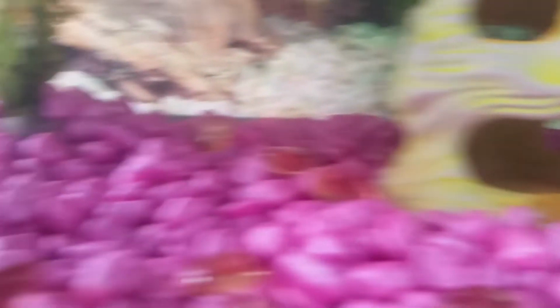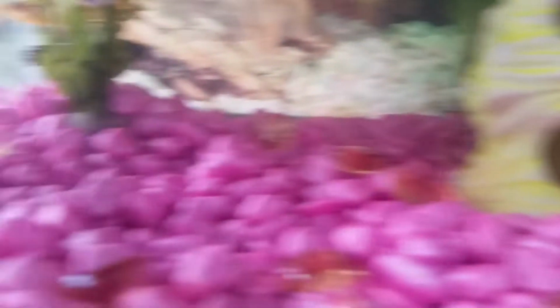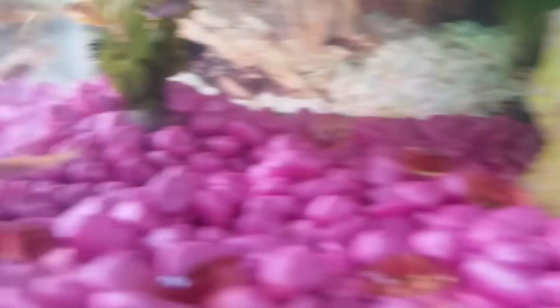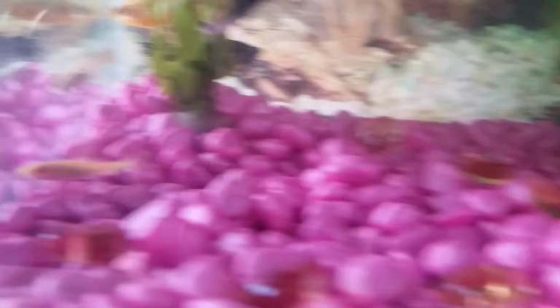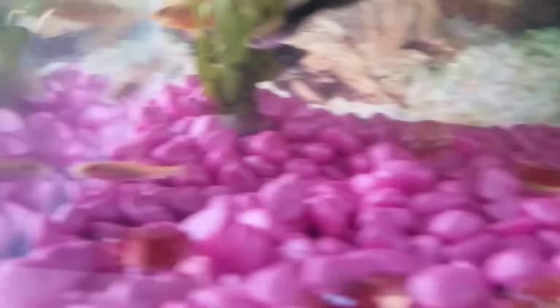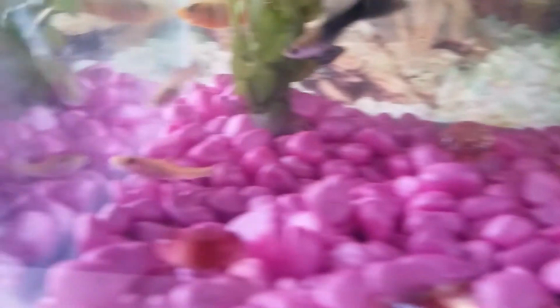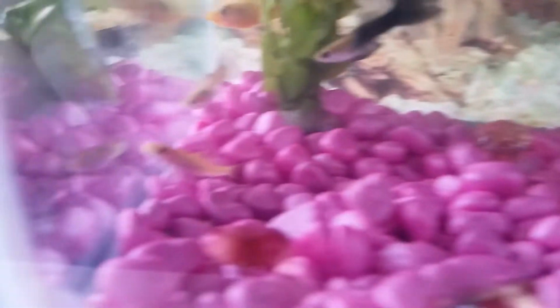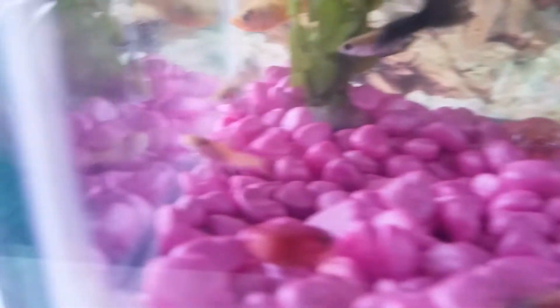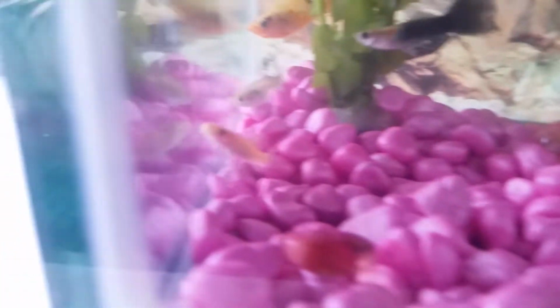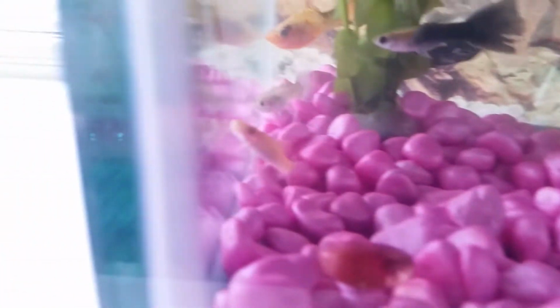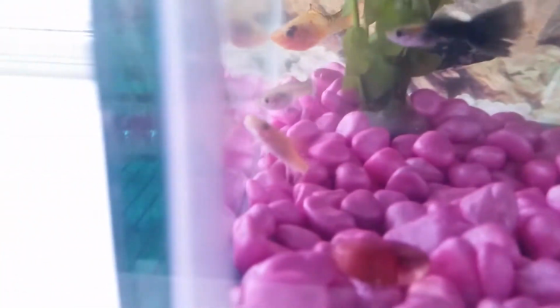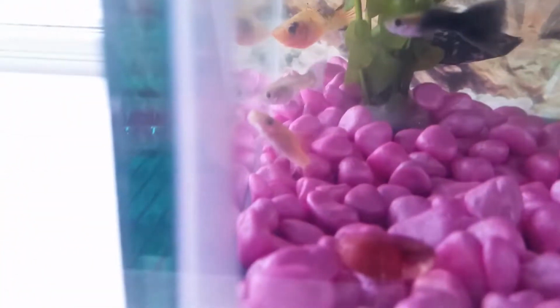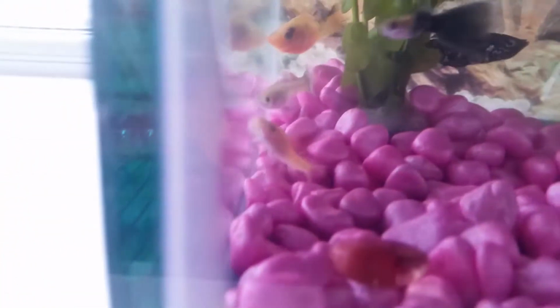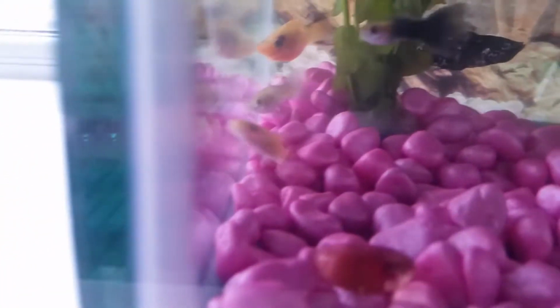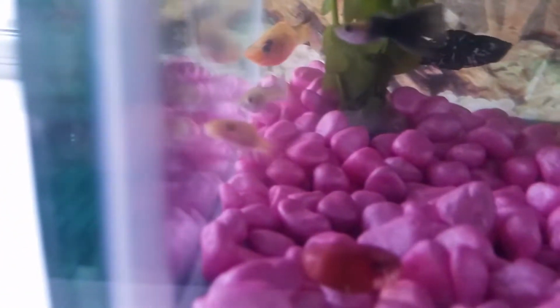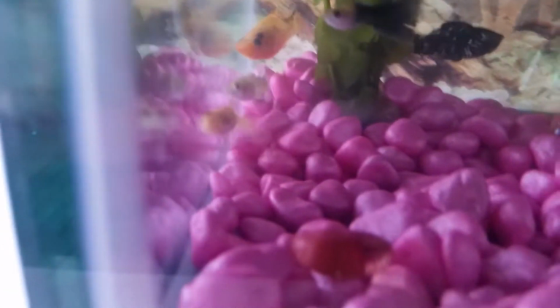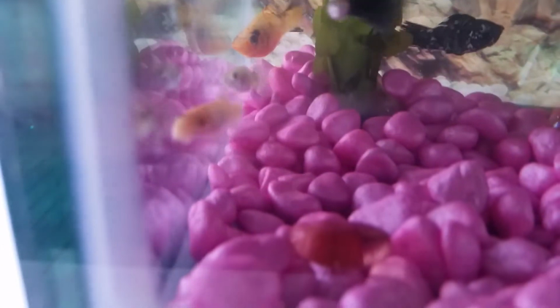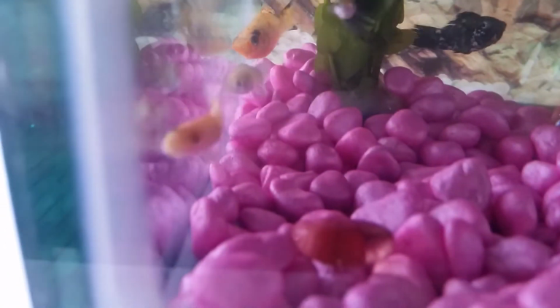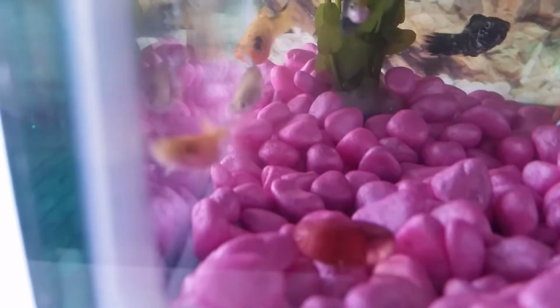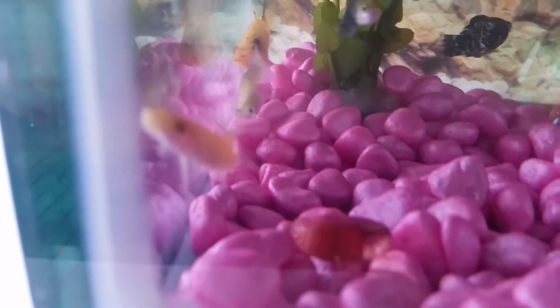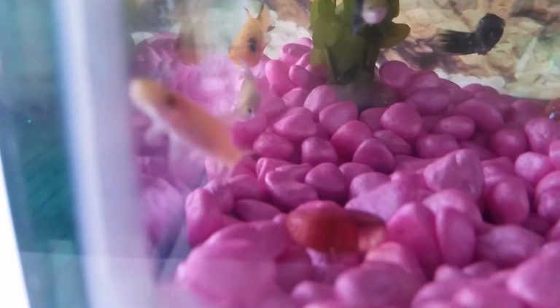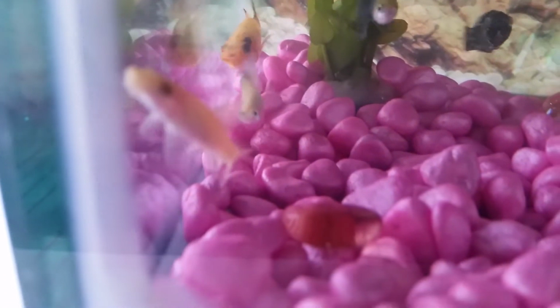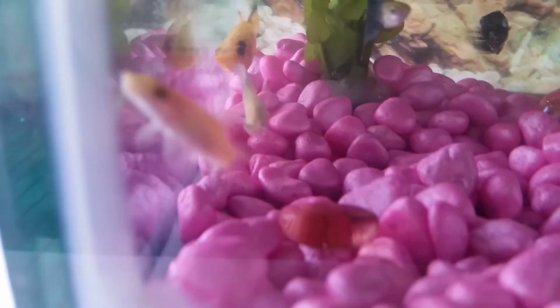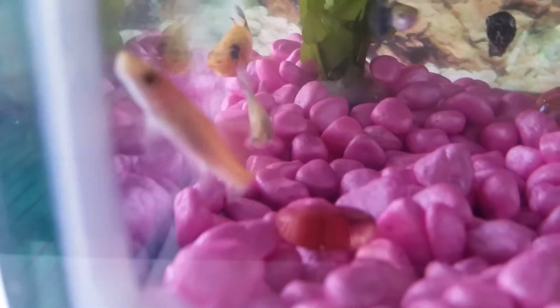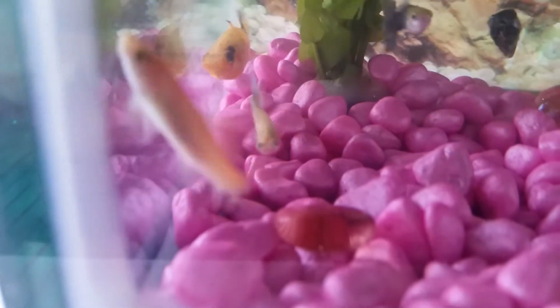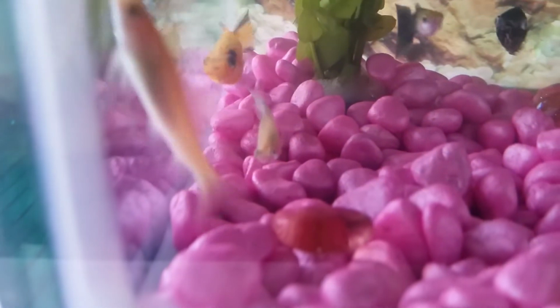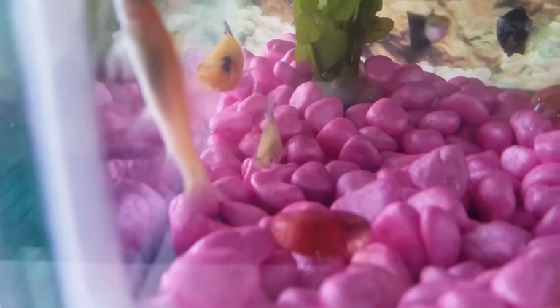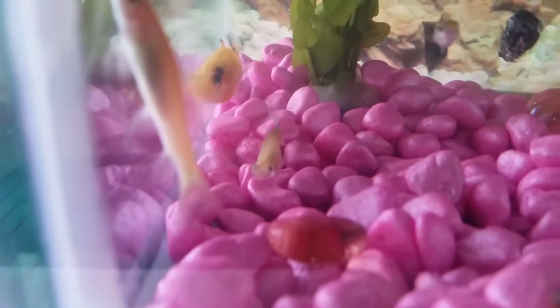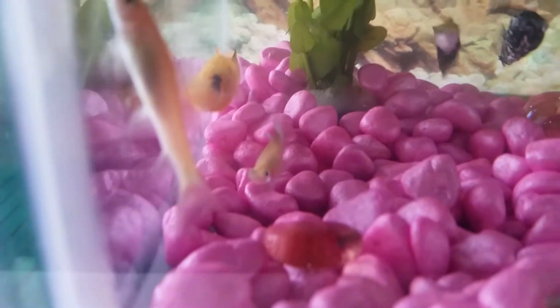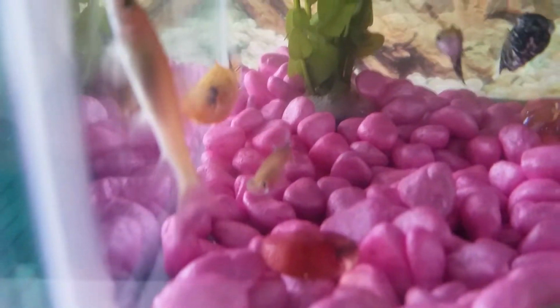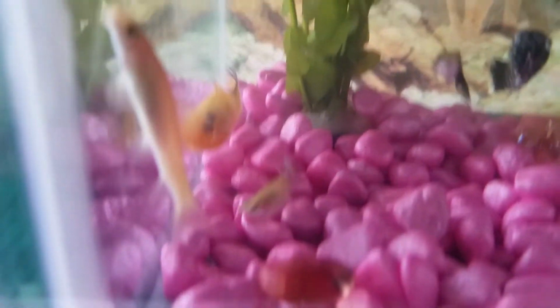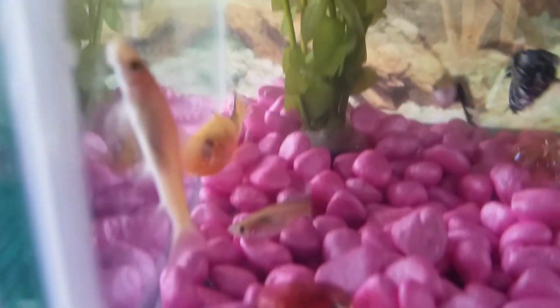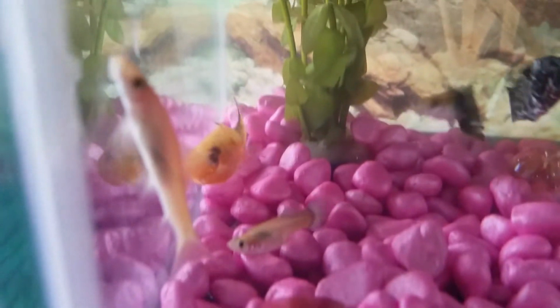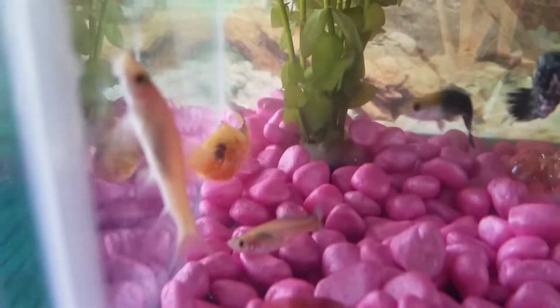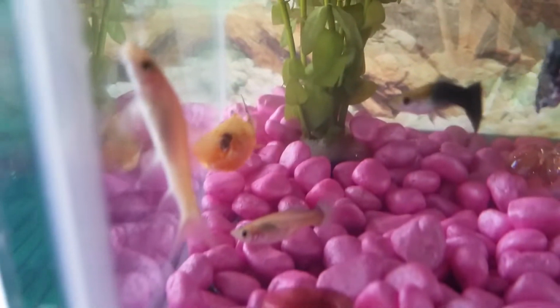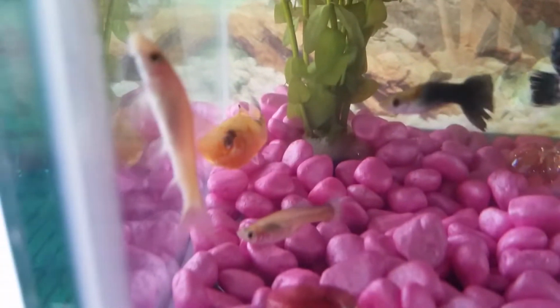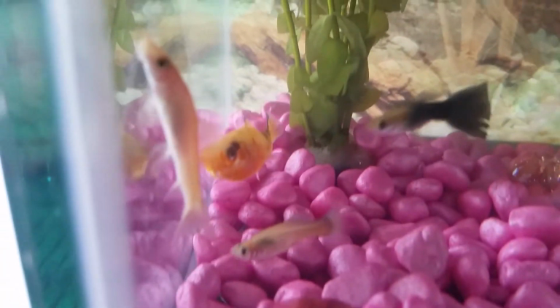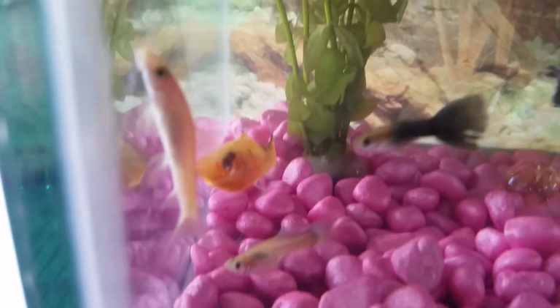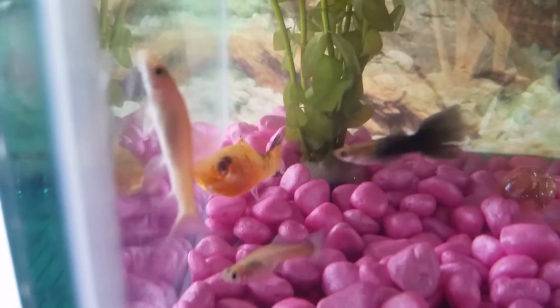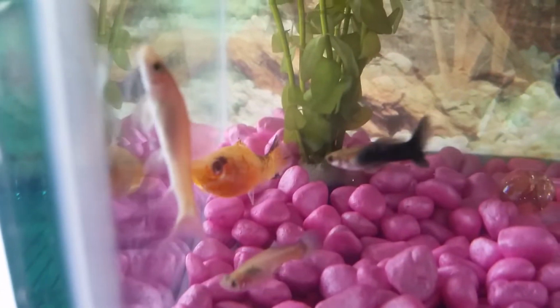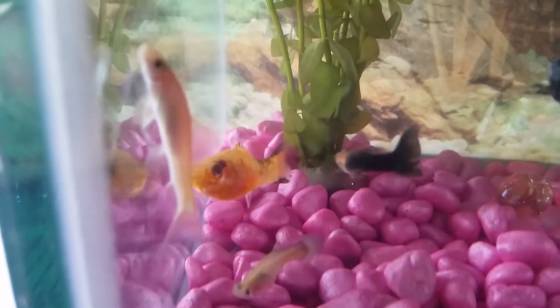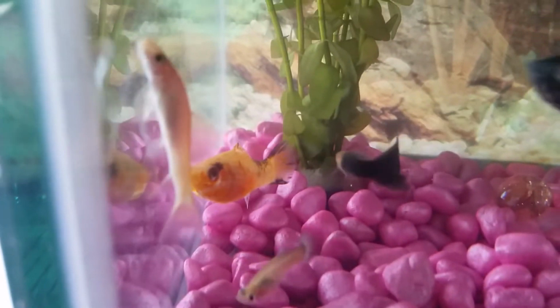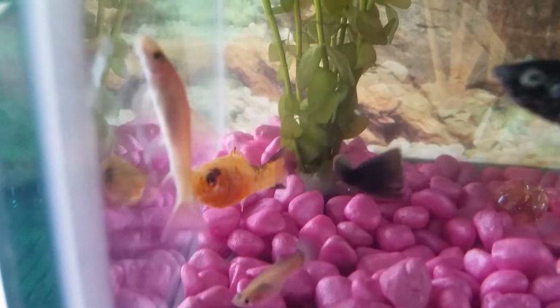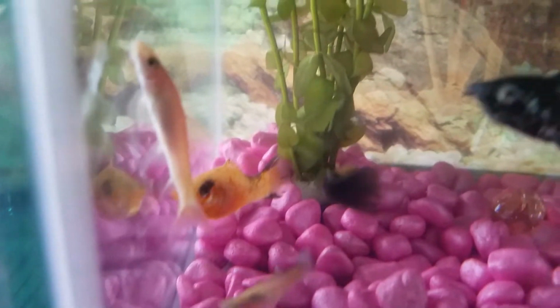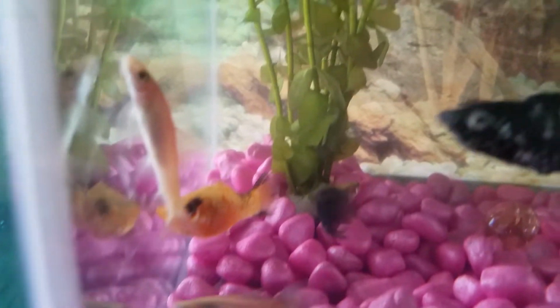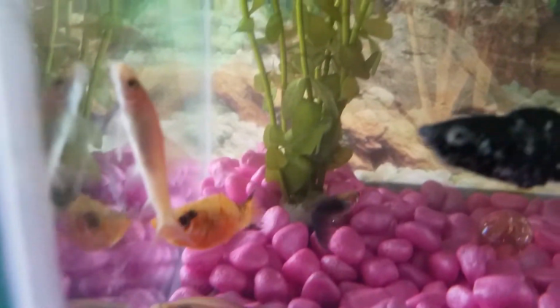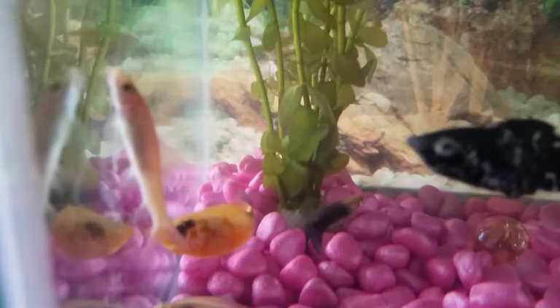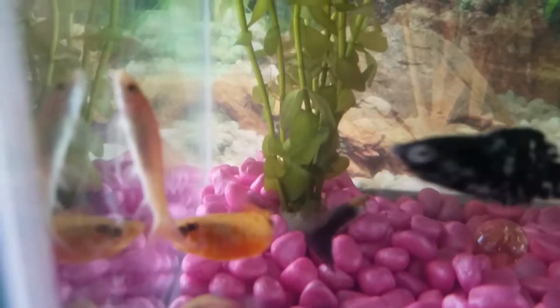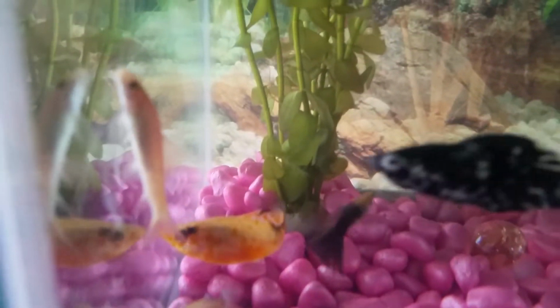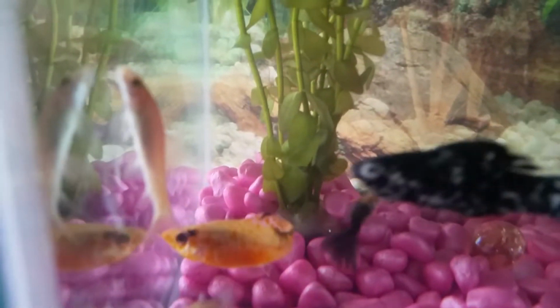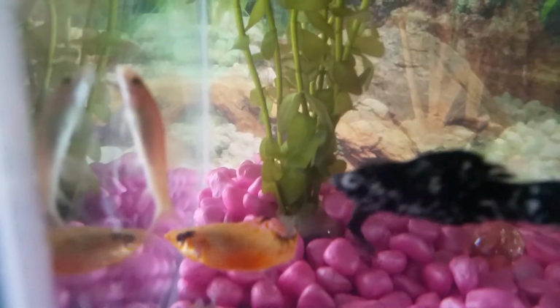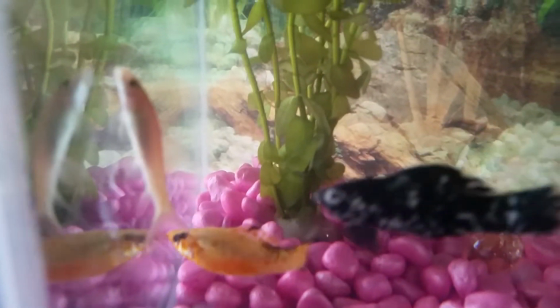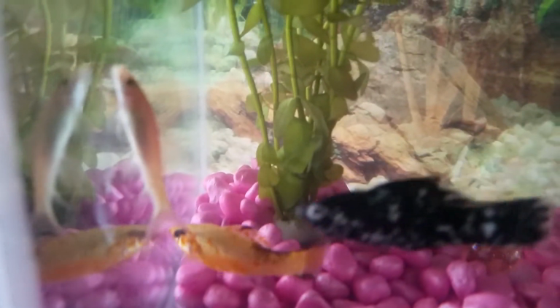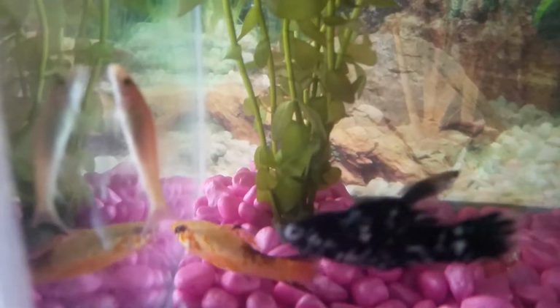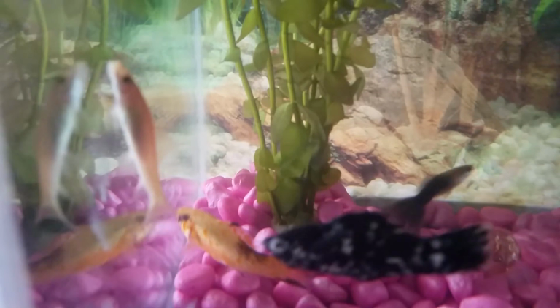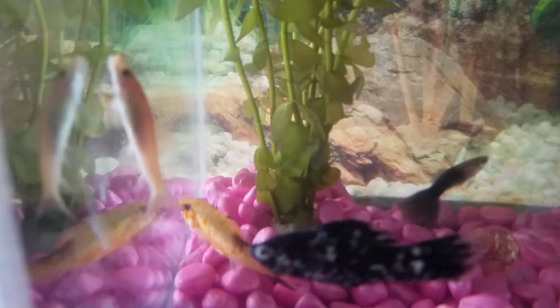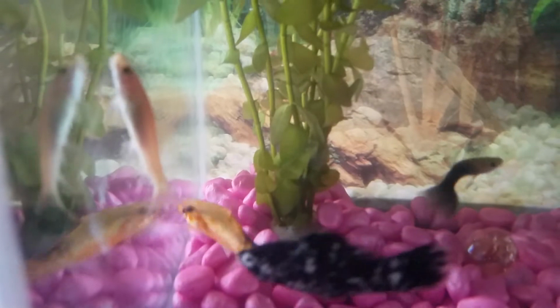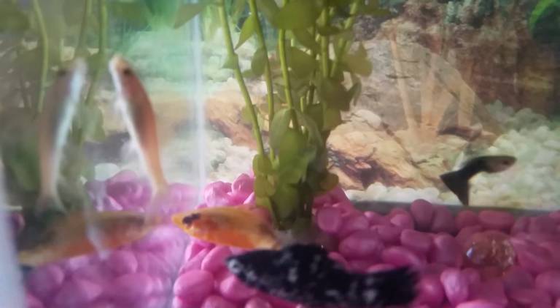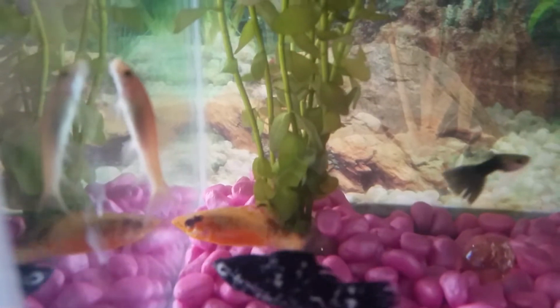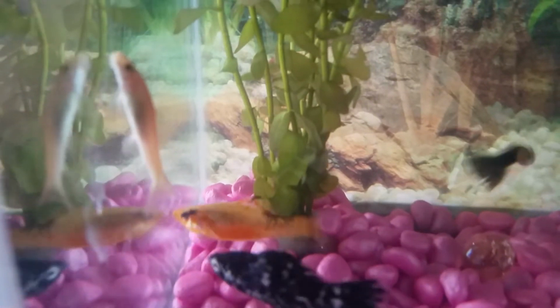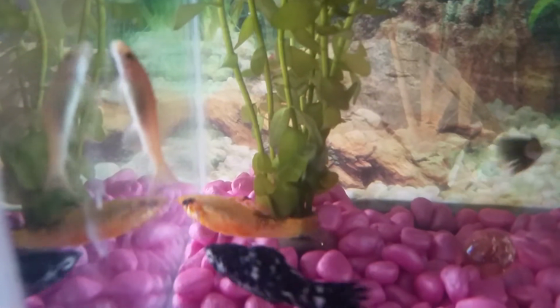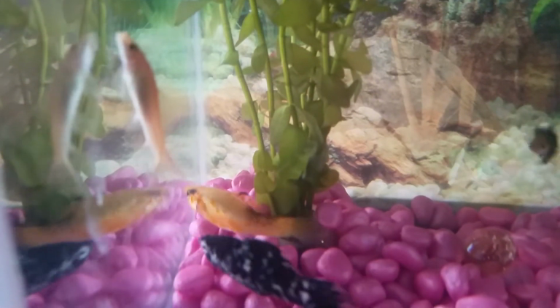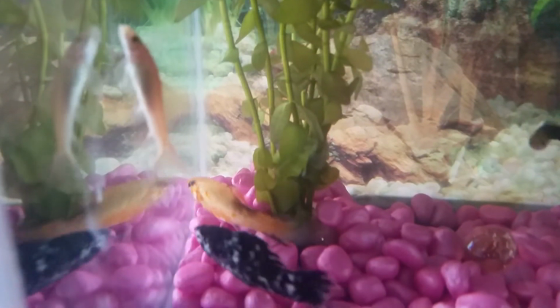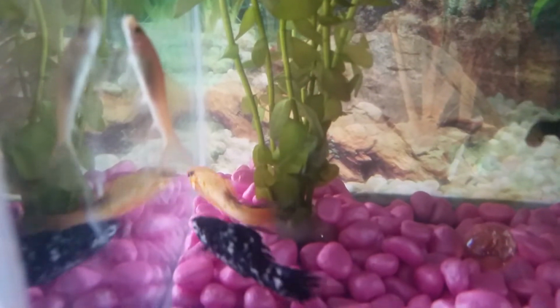I don't know if I can find them. Here is called a golden sucker fish.